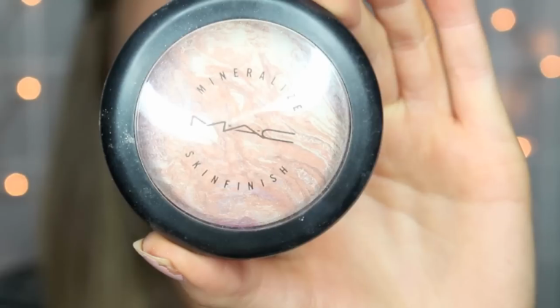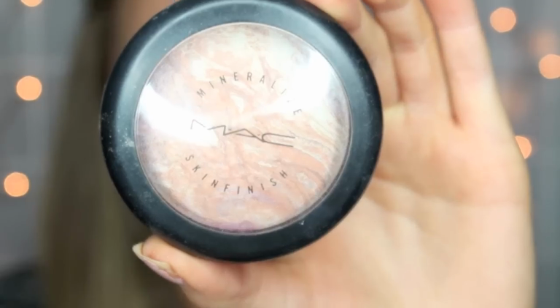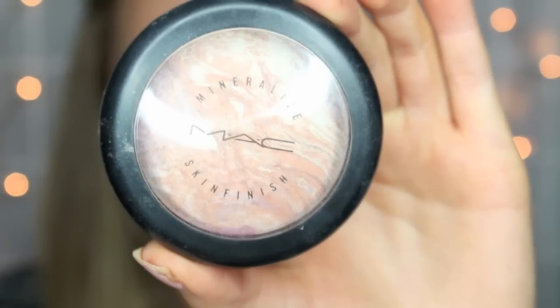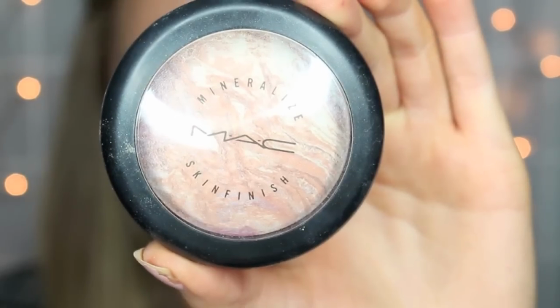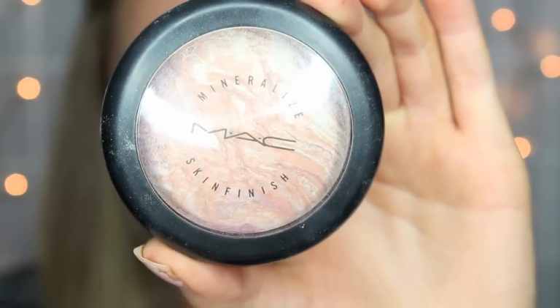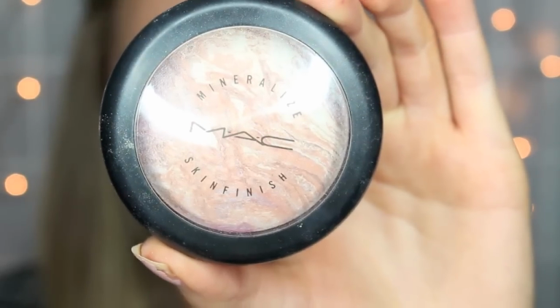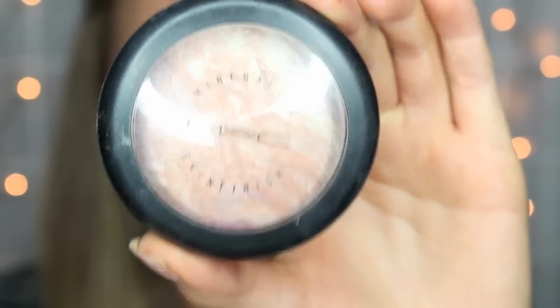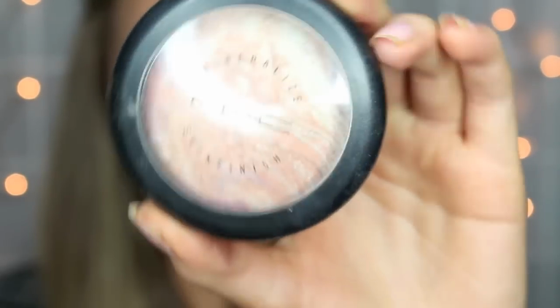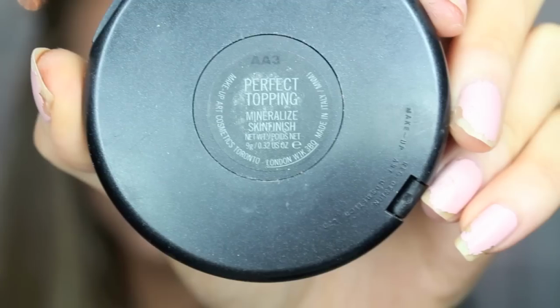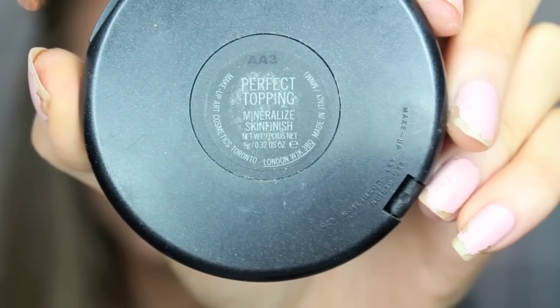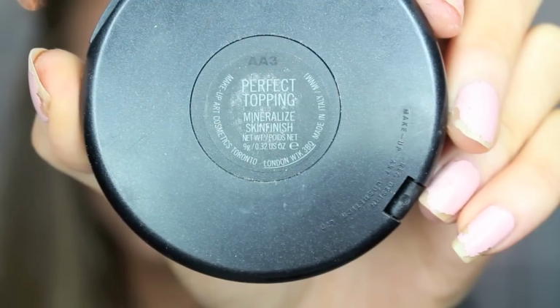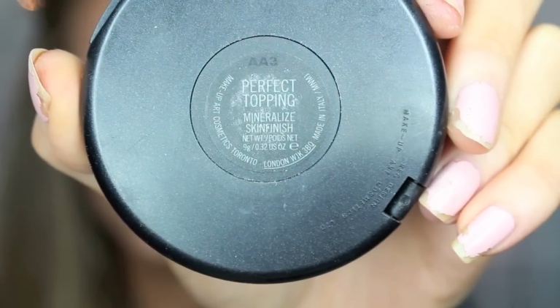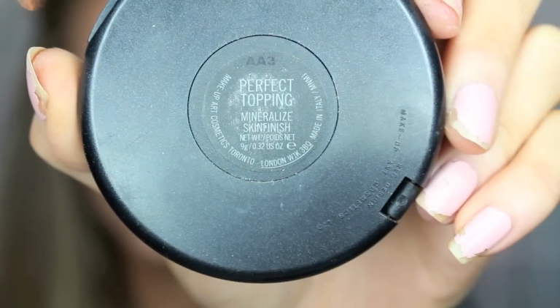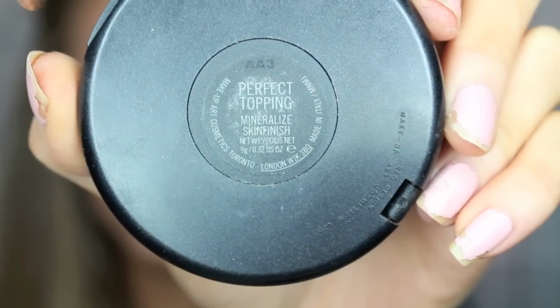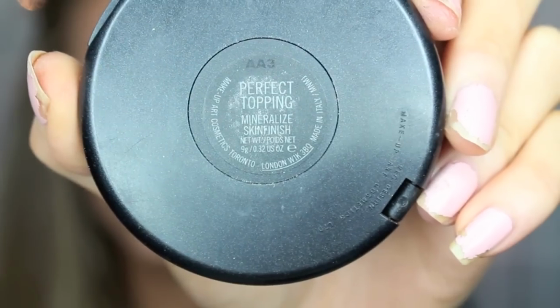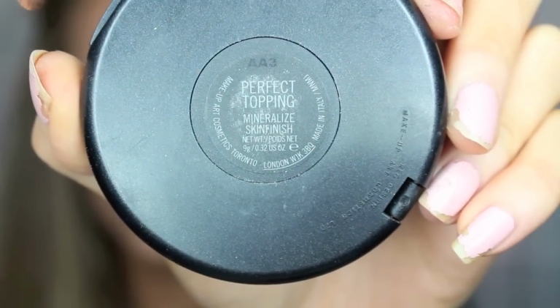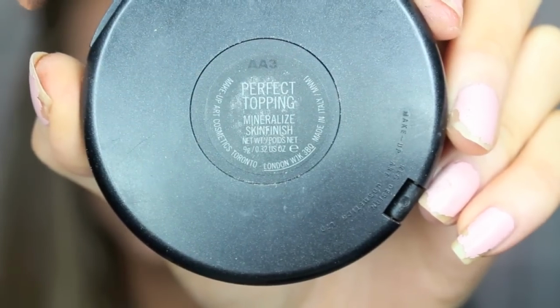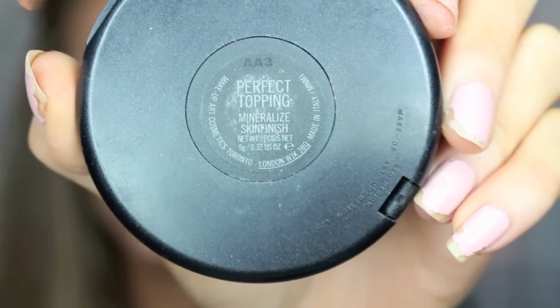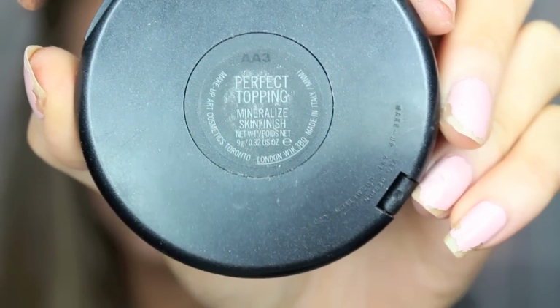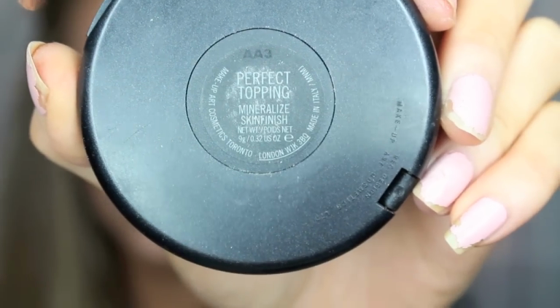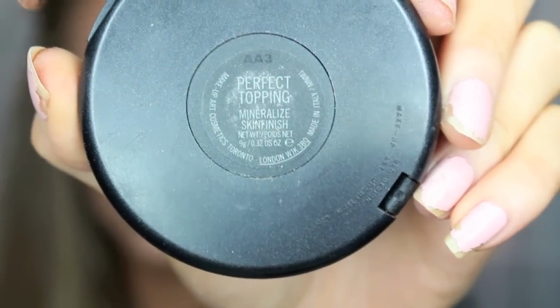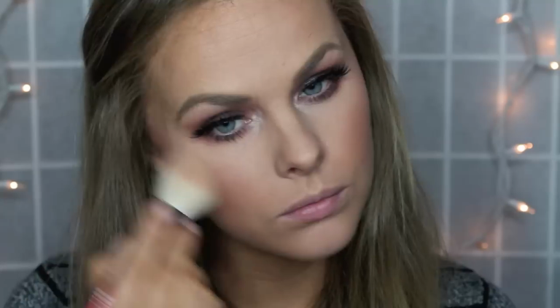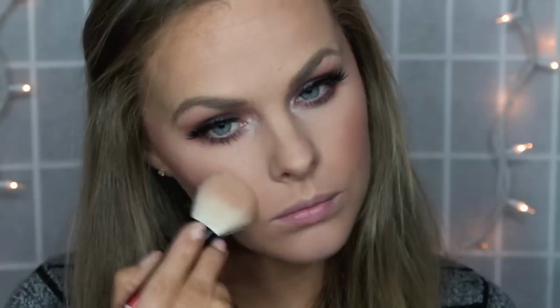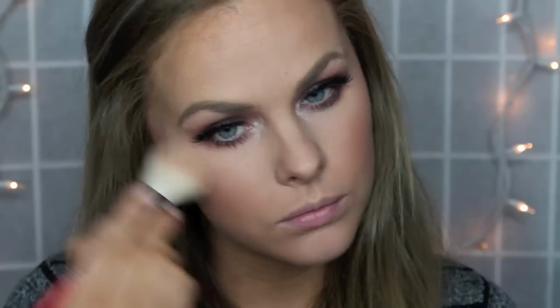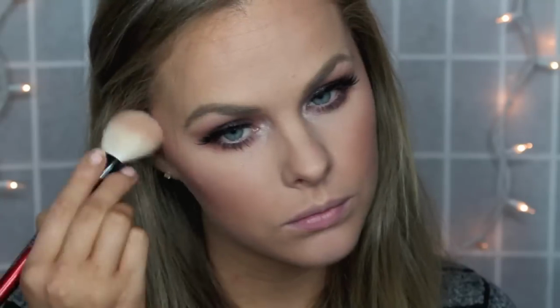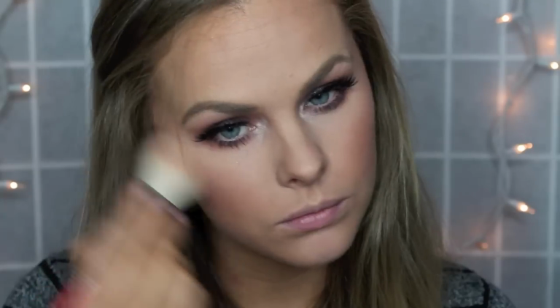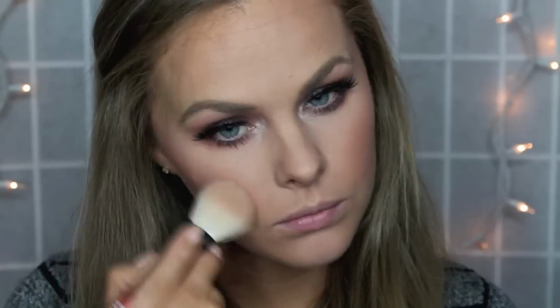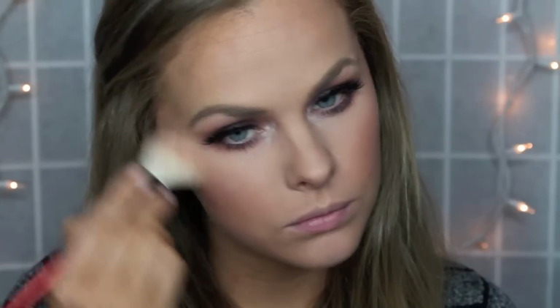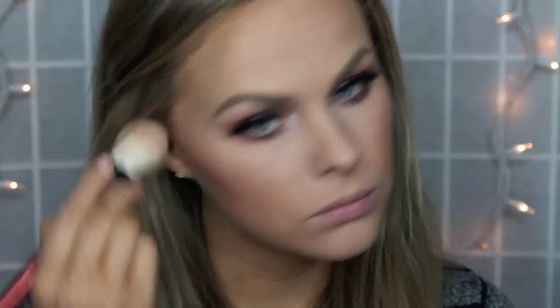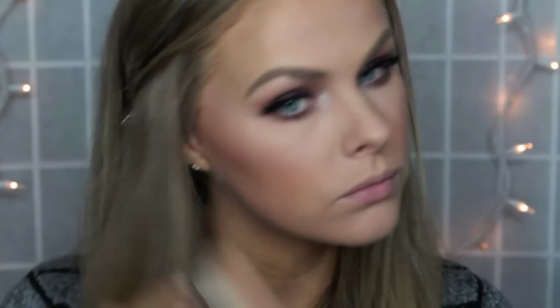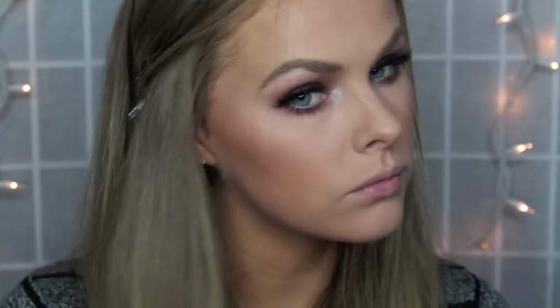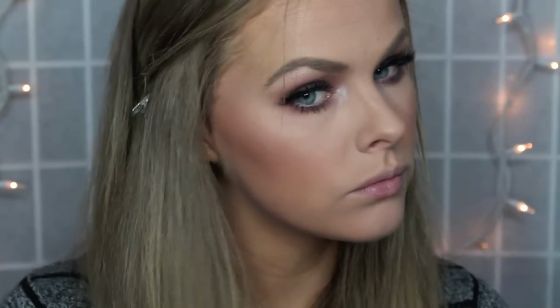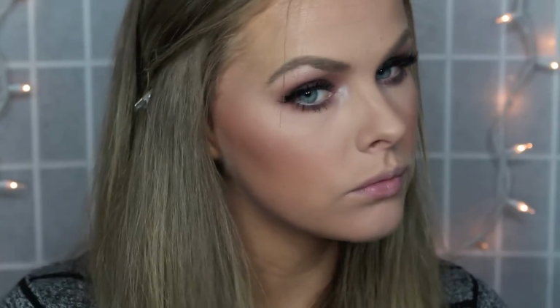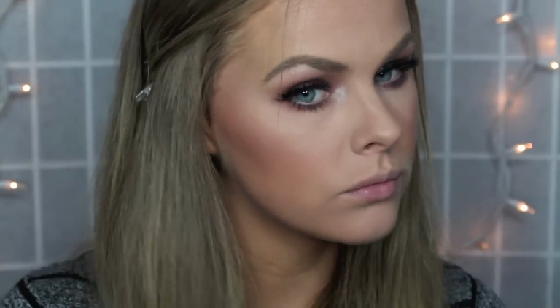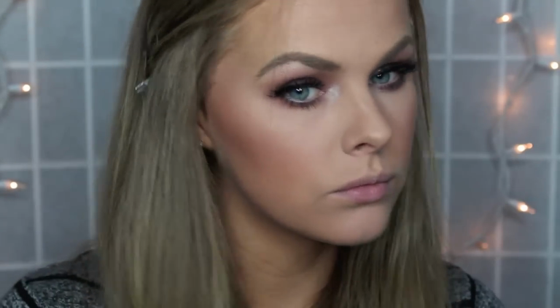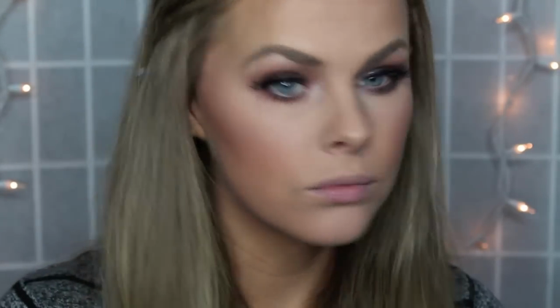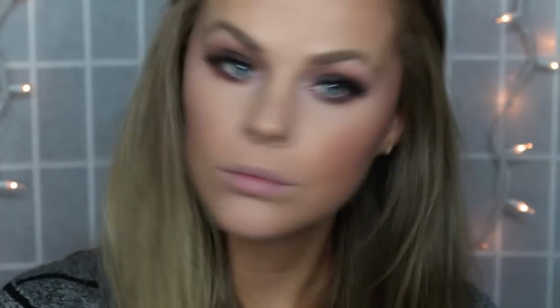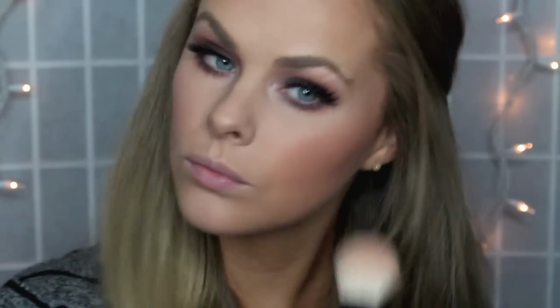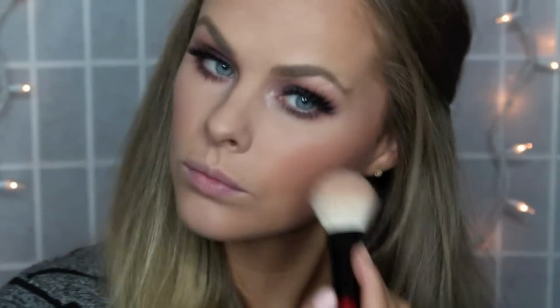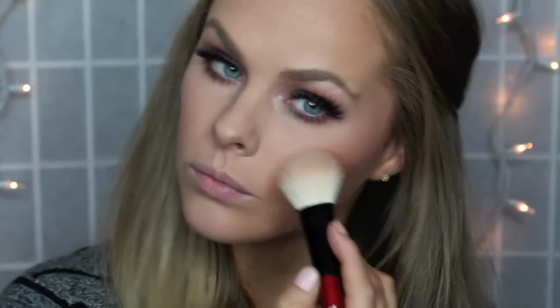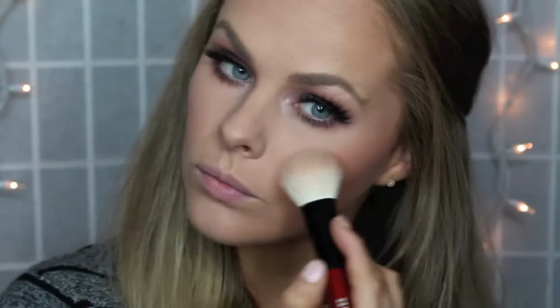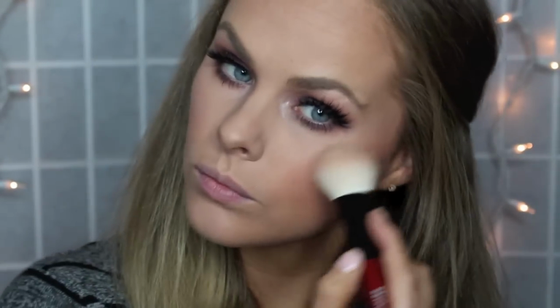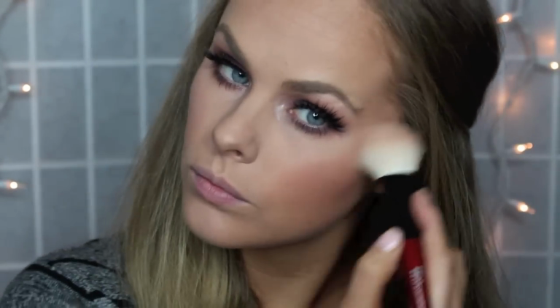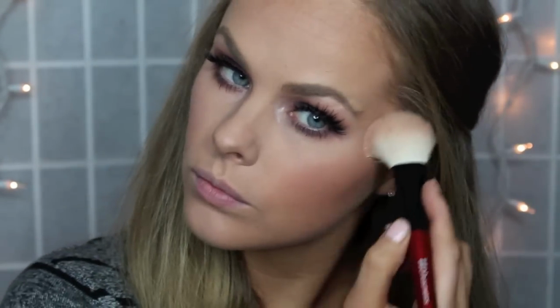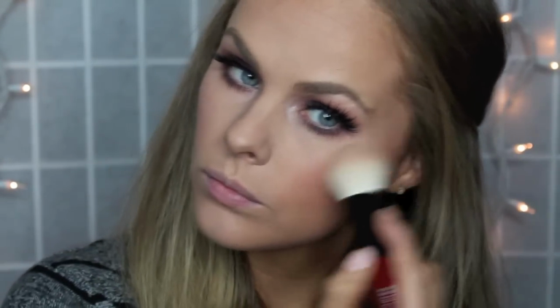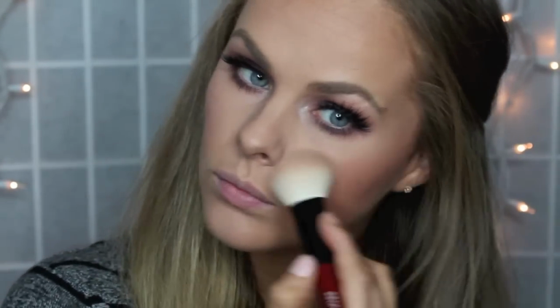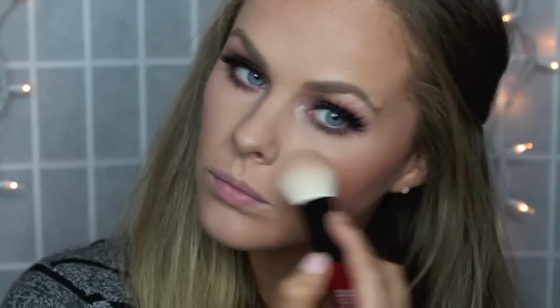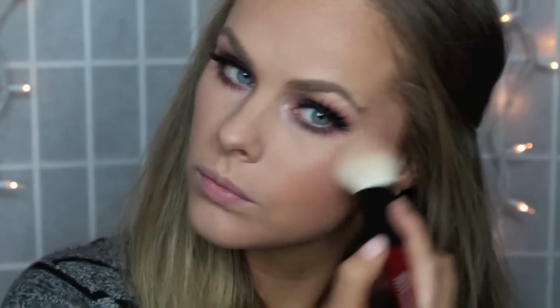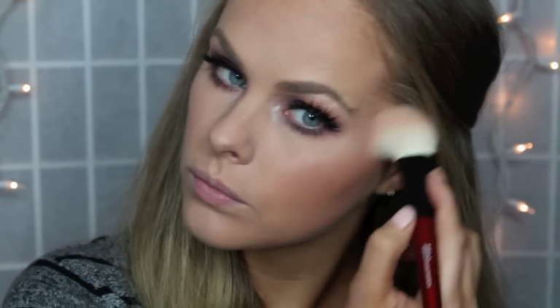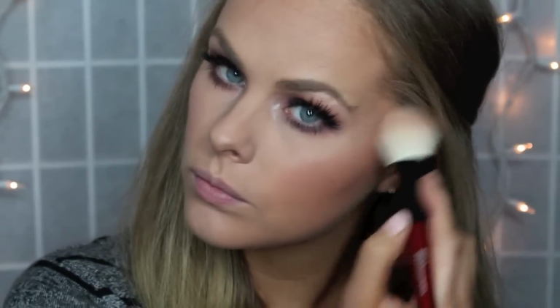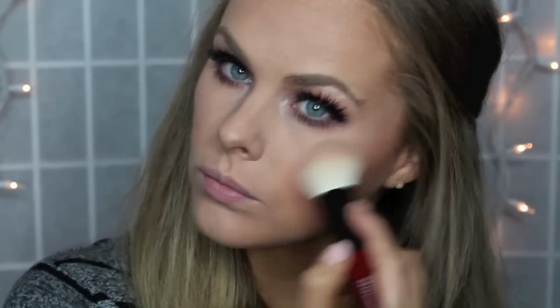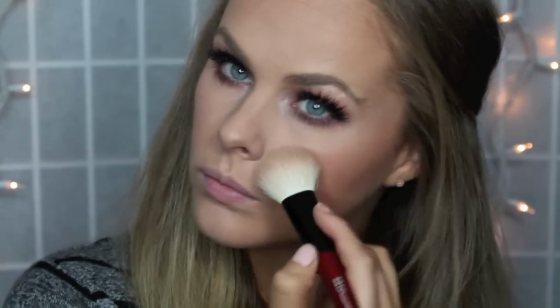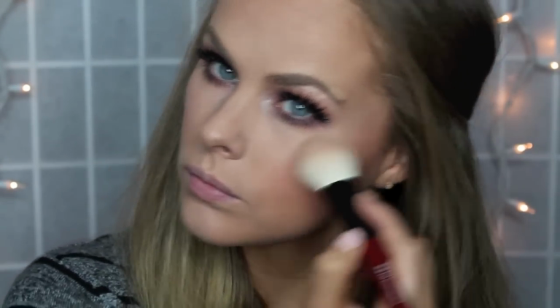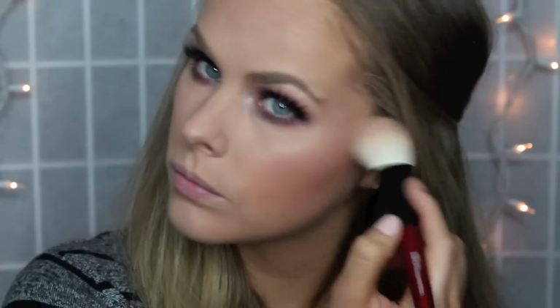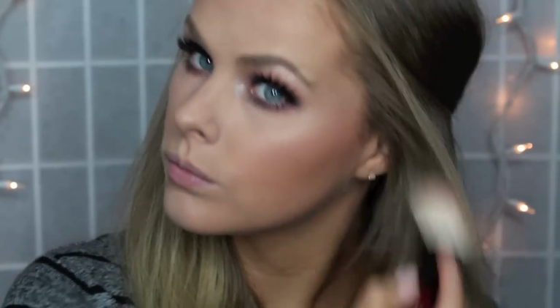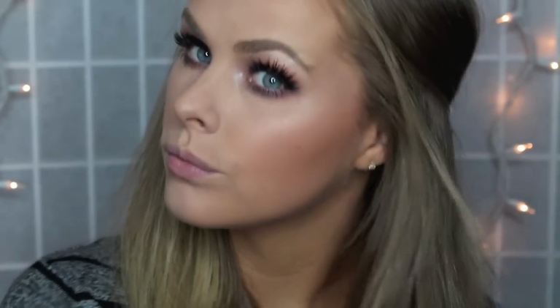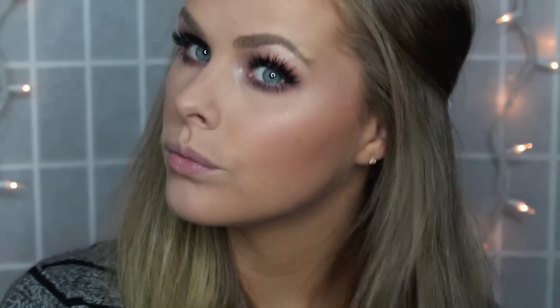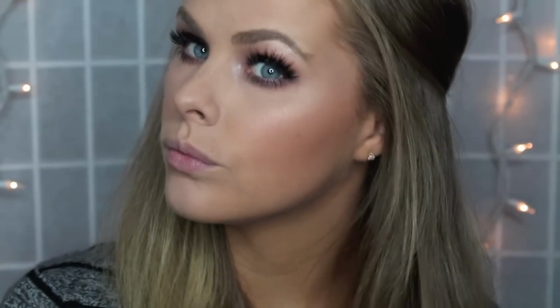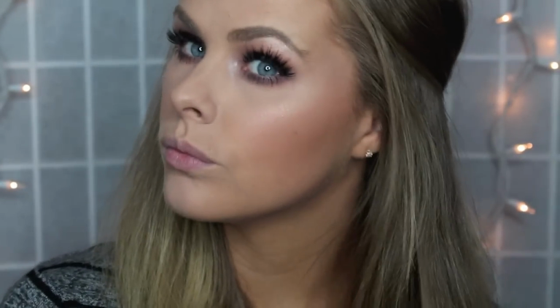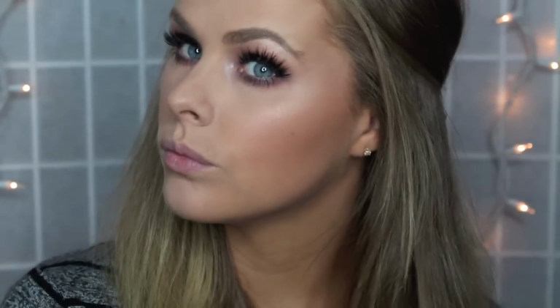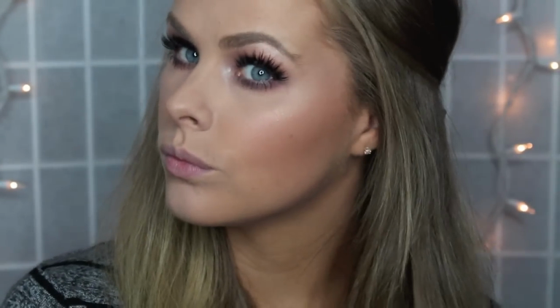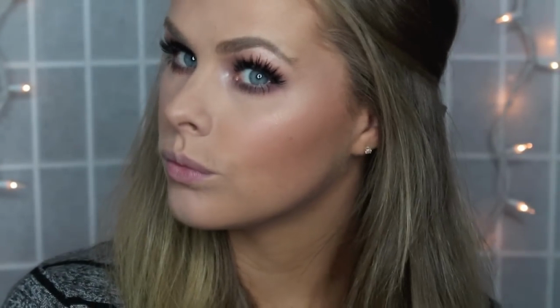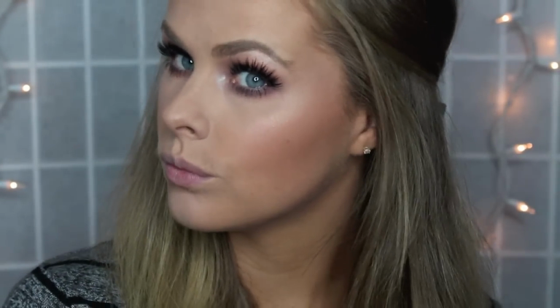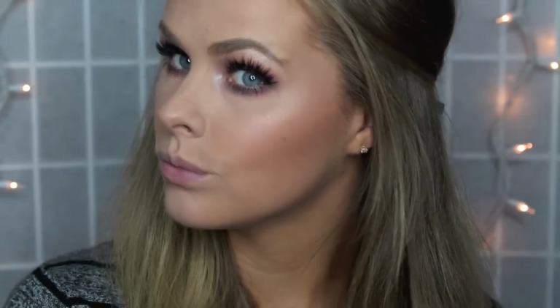Next is highlighter and I'm using the MAC Mineralized Skin Finish in Perfect Topping, just putting that on my cheekbones and down the bridge of my nose.